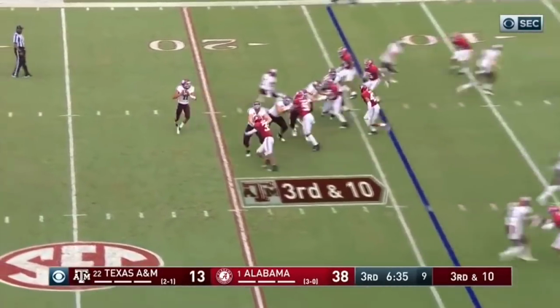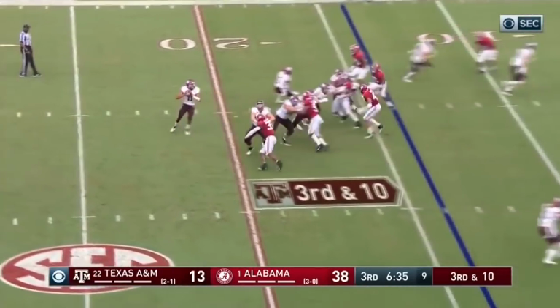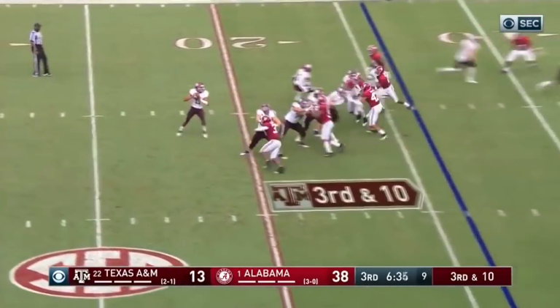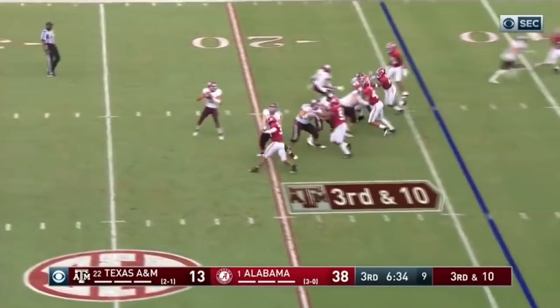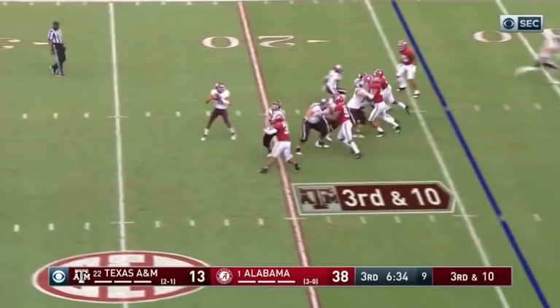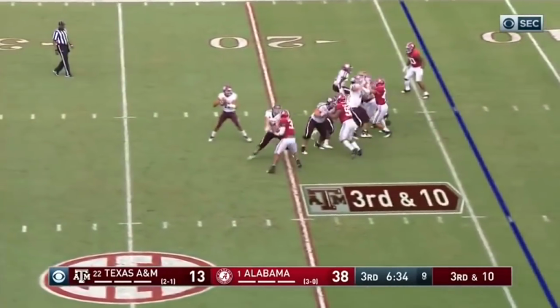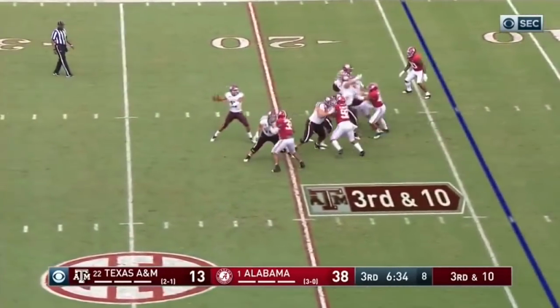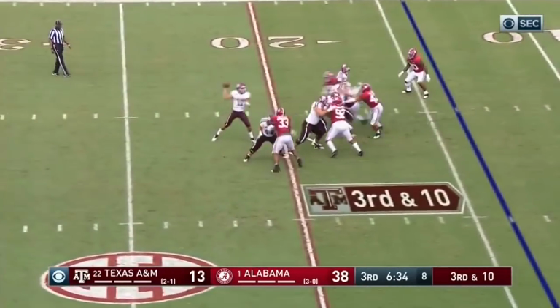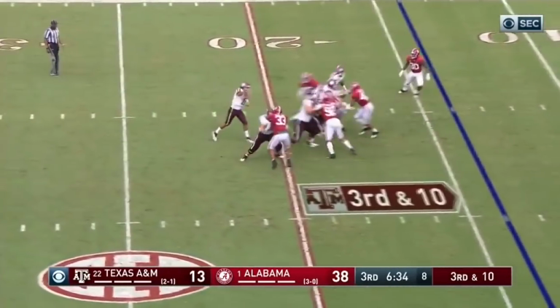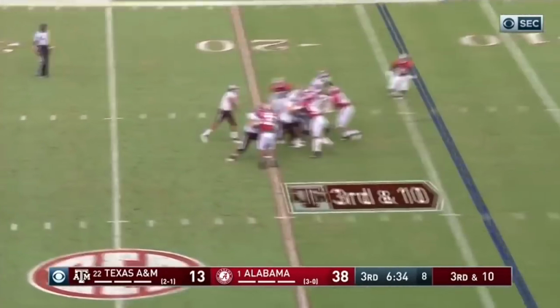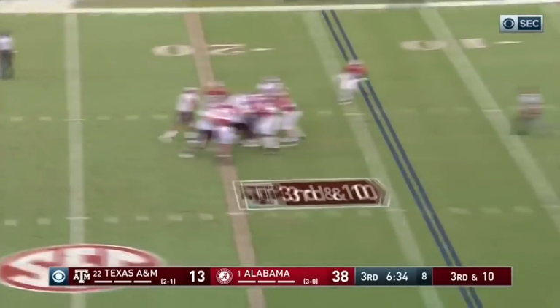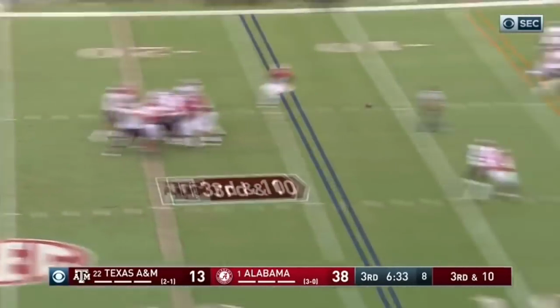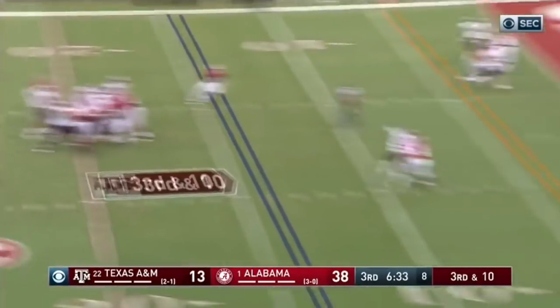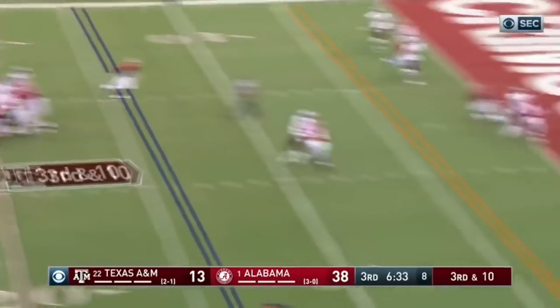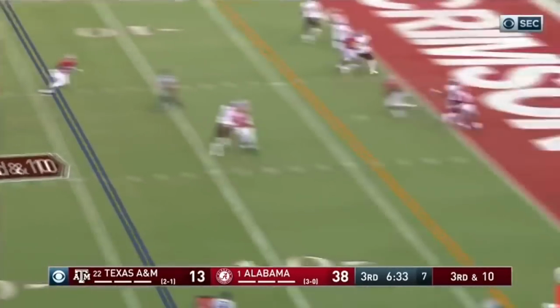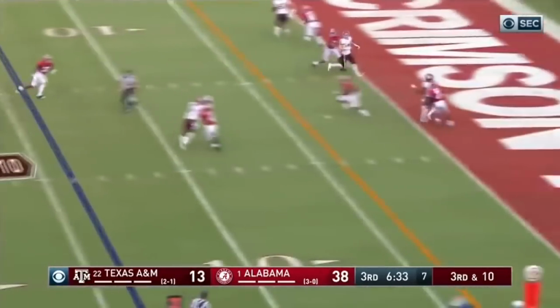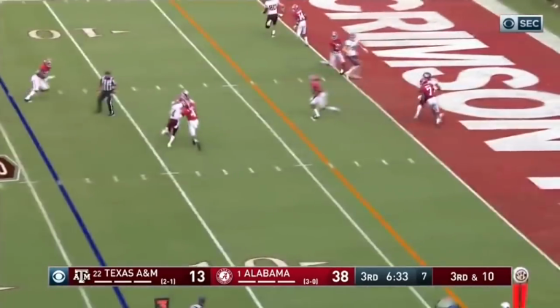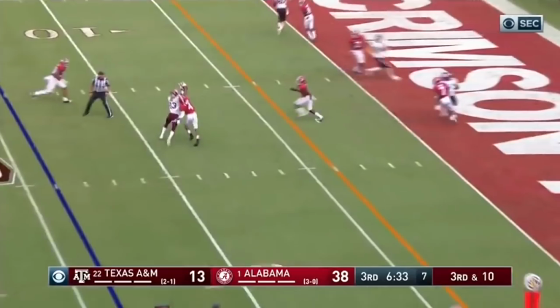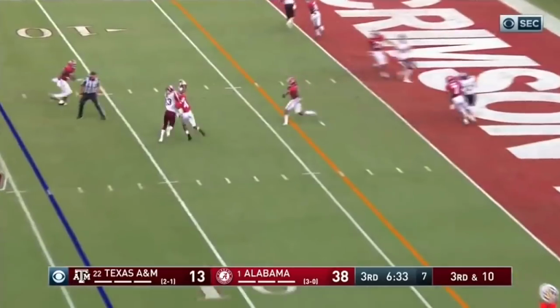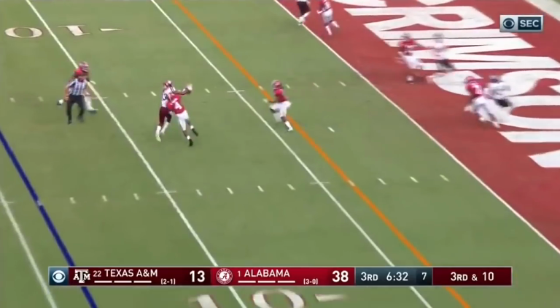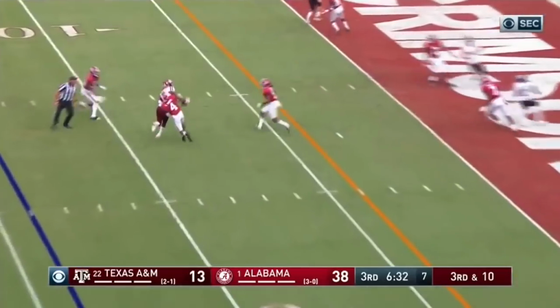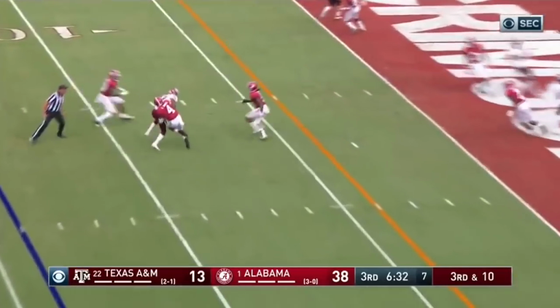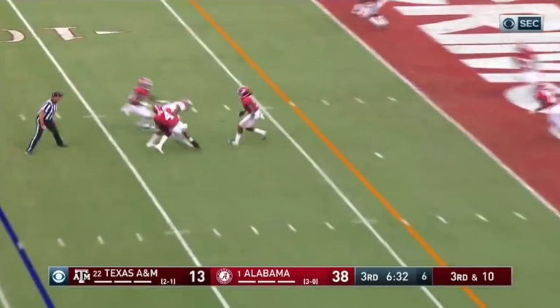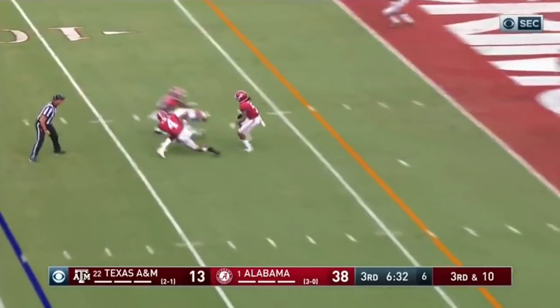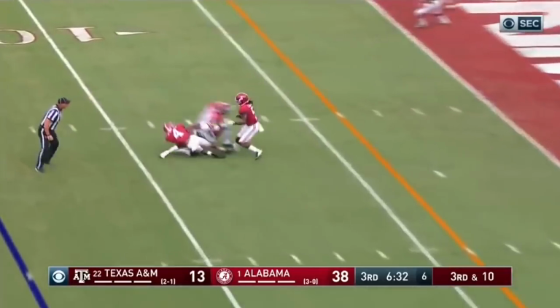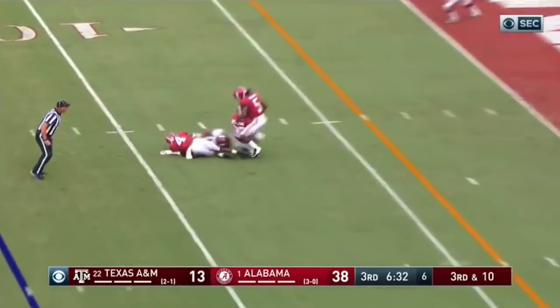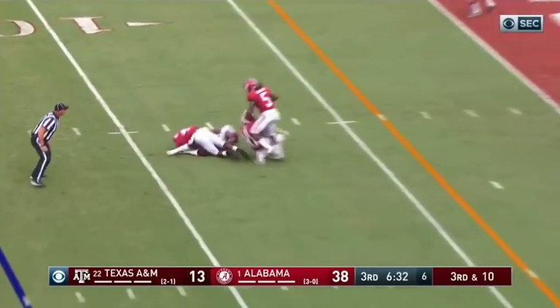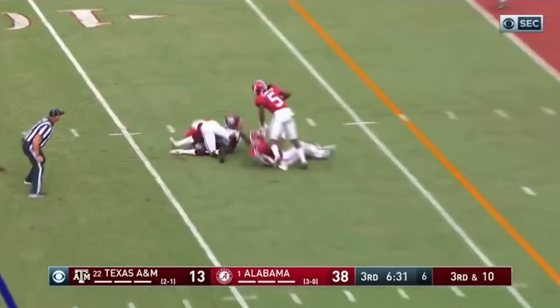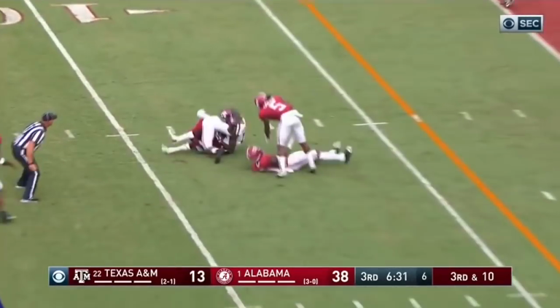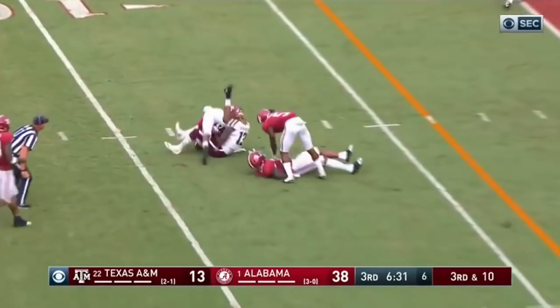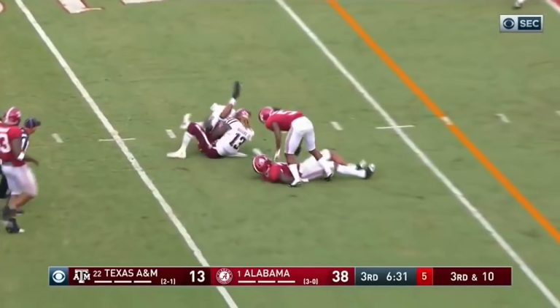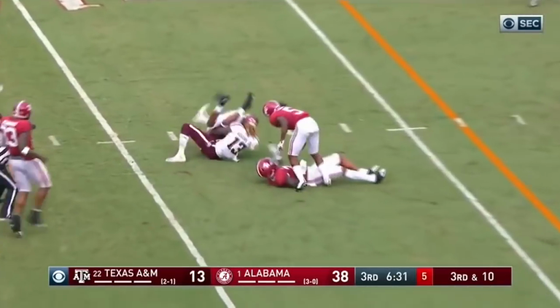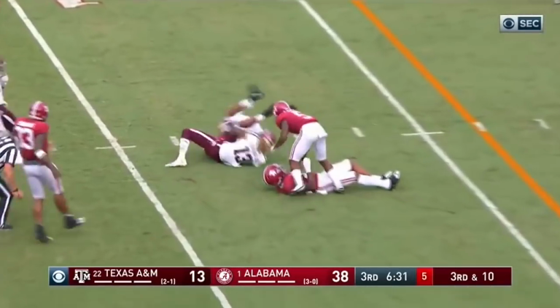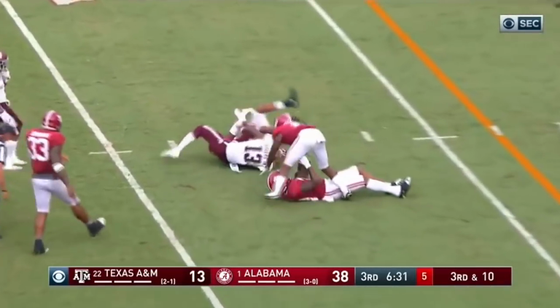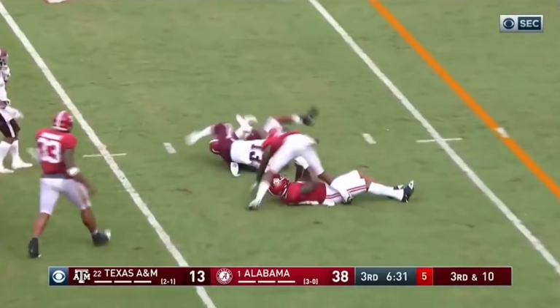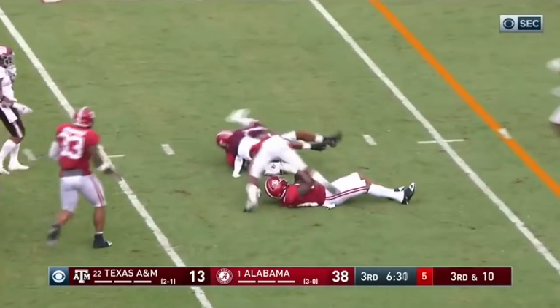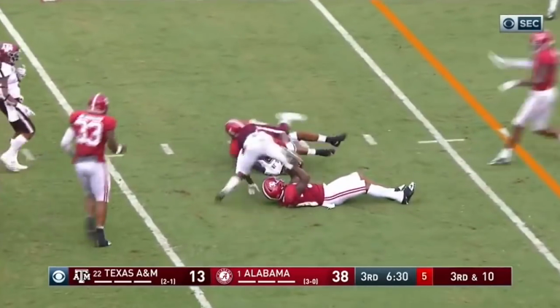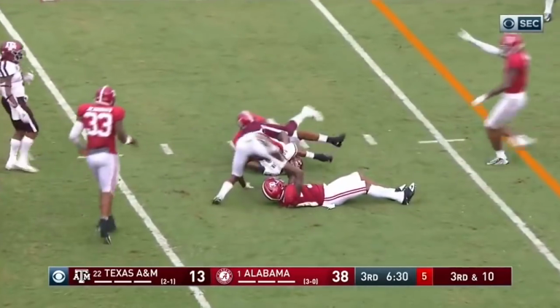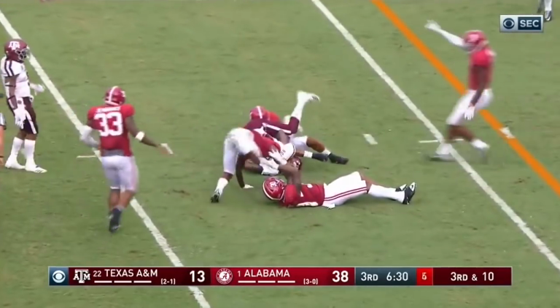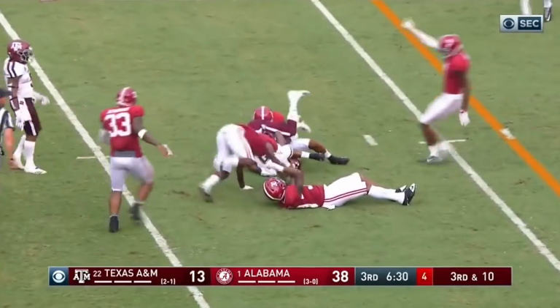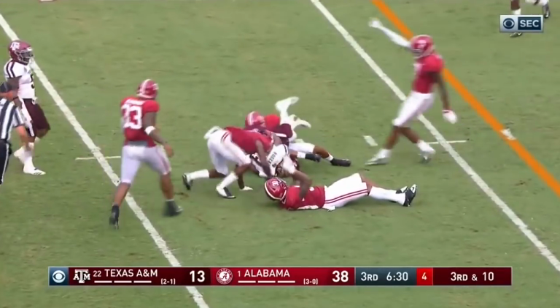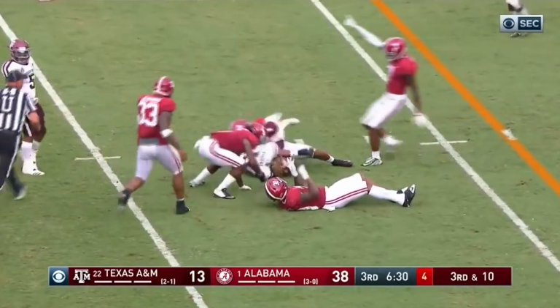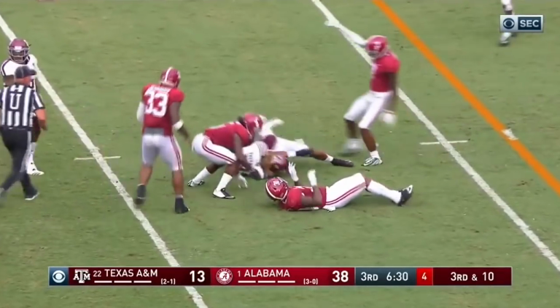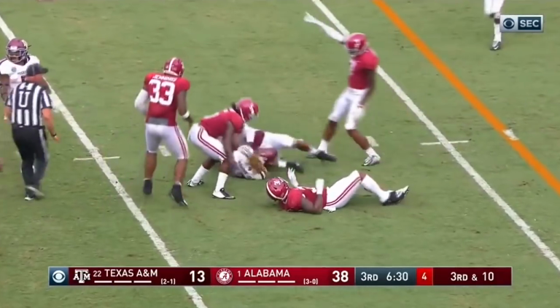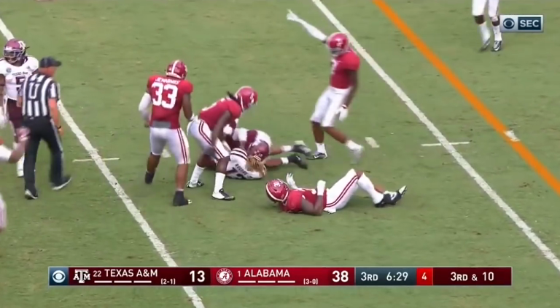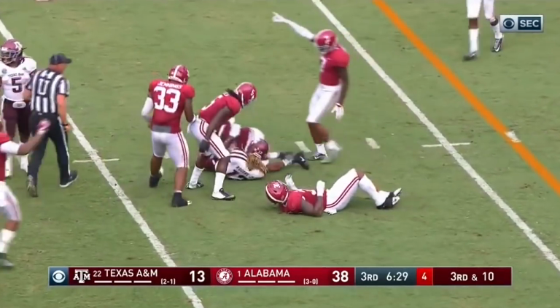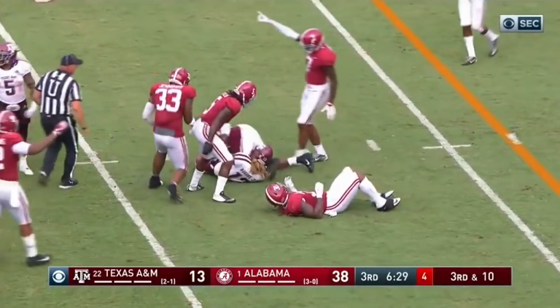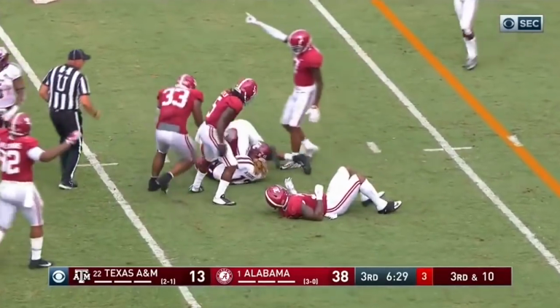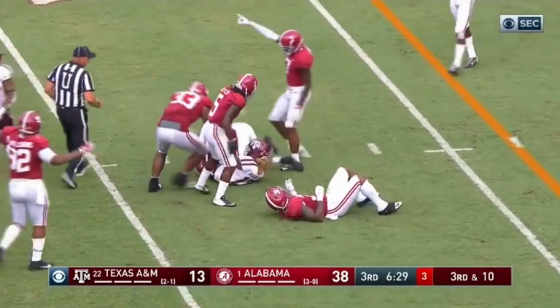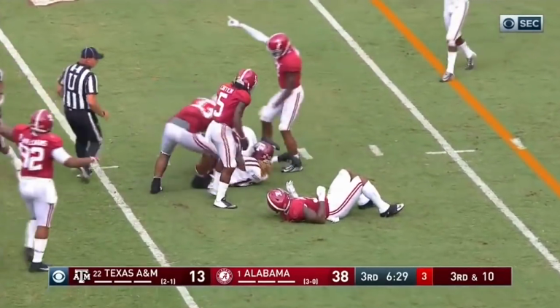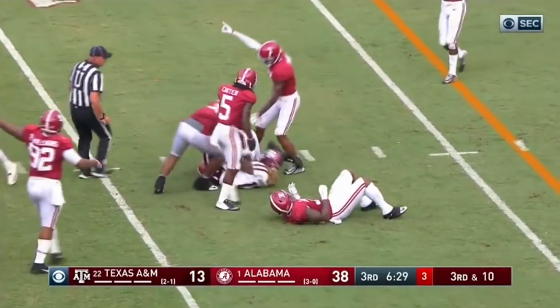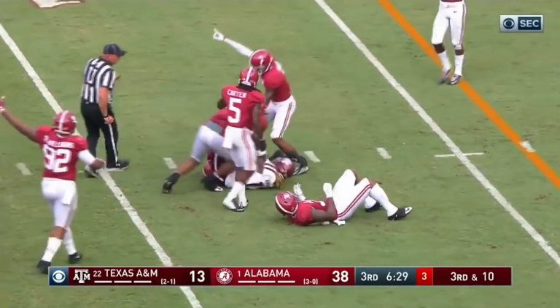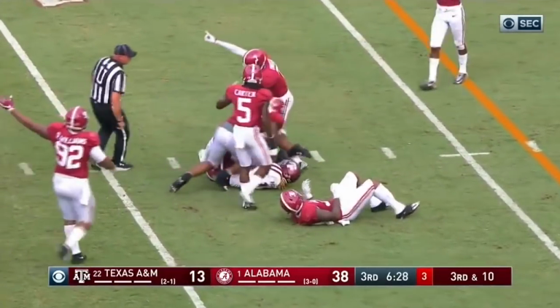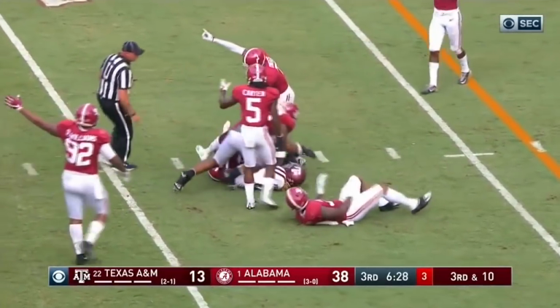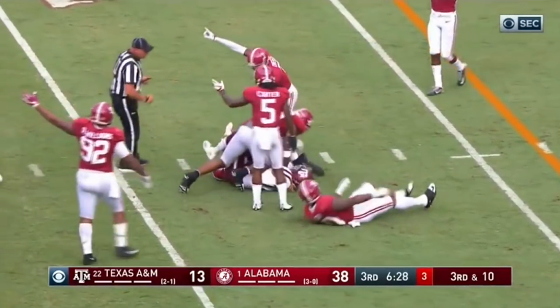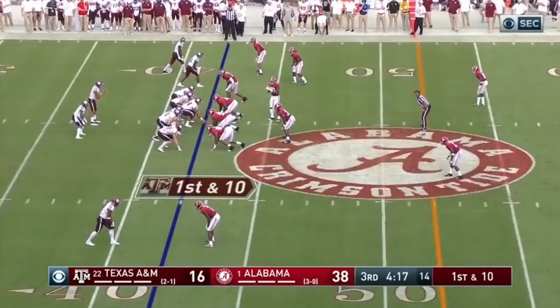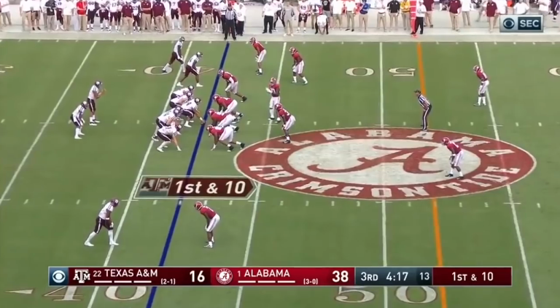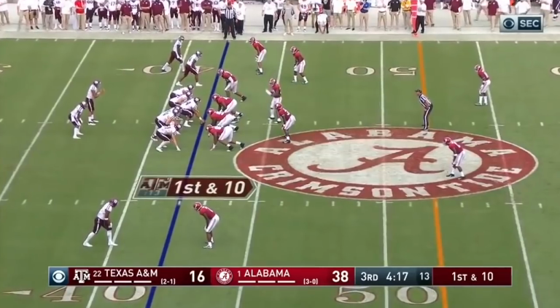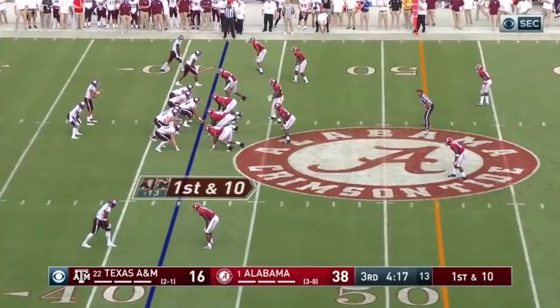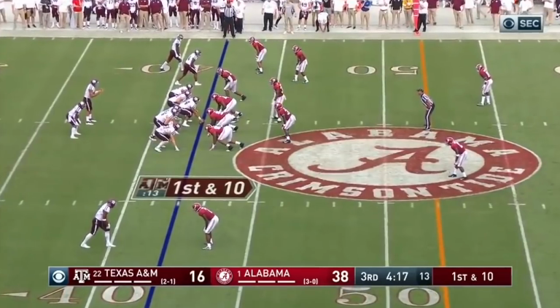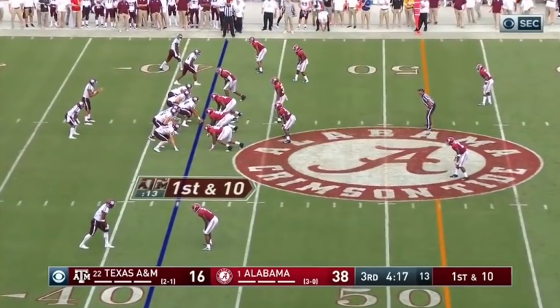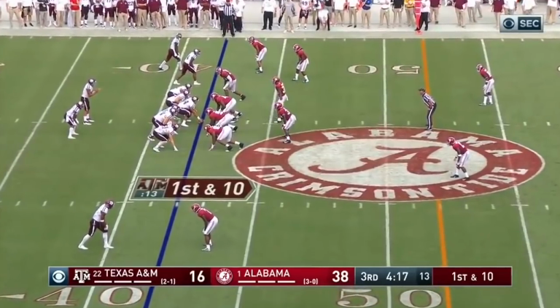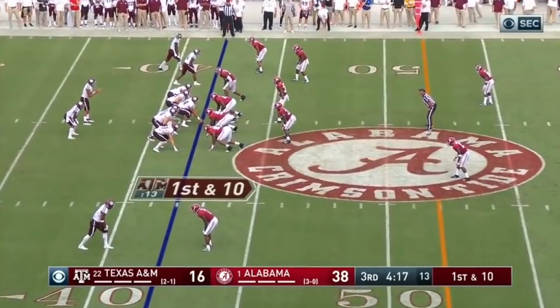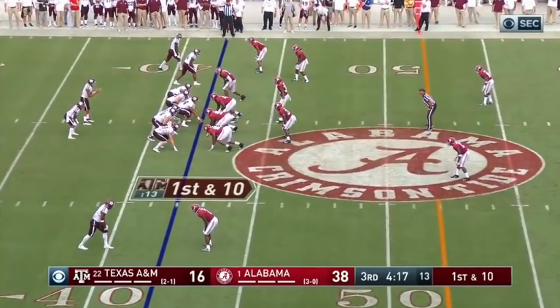Mond sets his feet, throws, and Rodgers has it. But he's short of the first down. Or does he have it? 42 yard line.